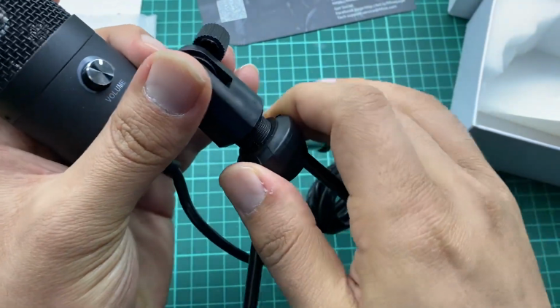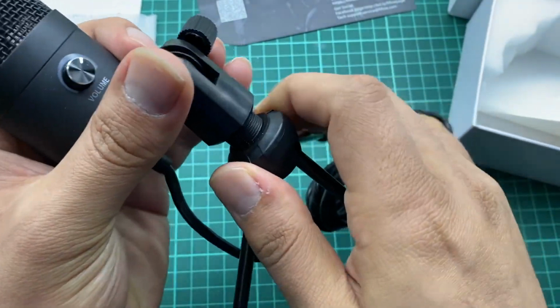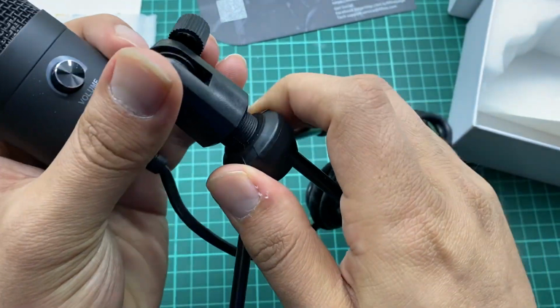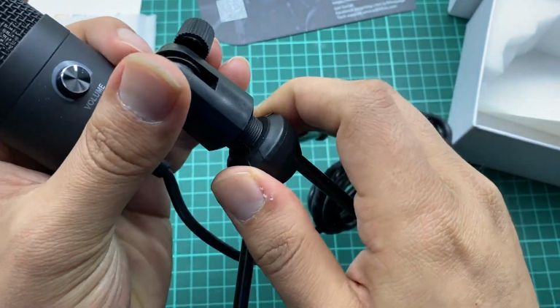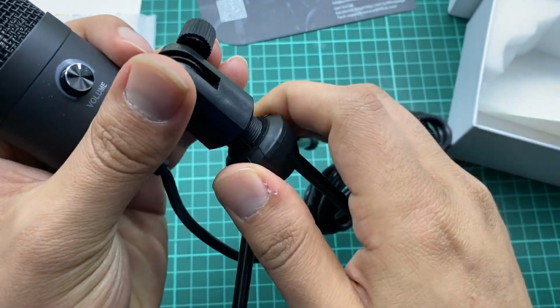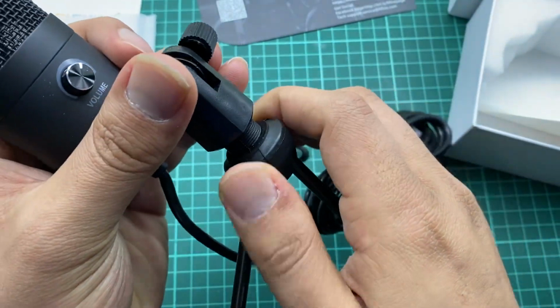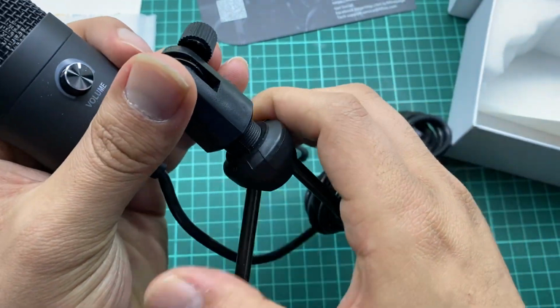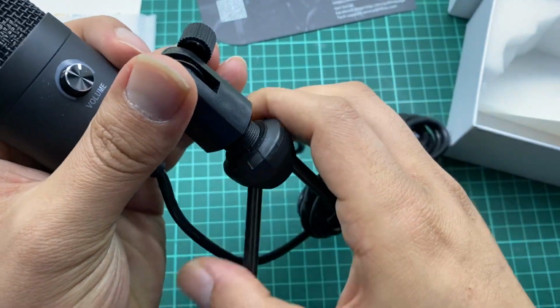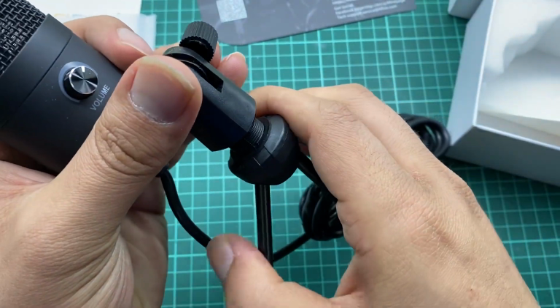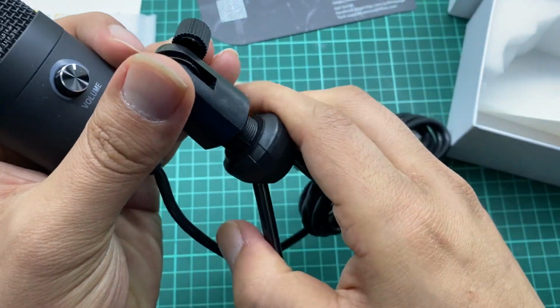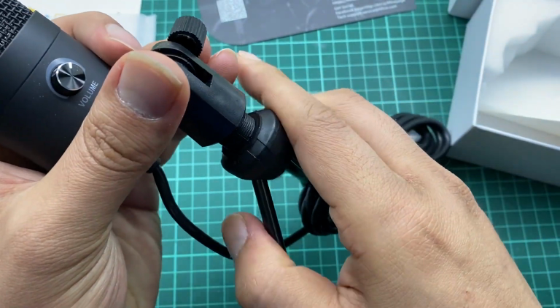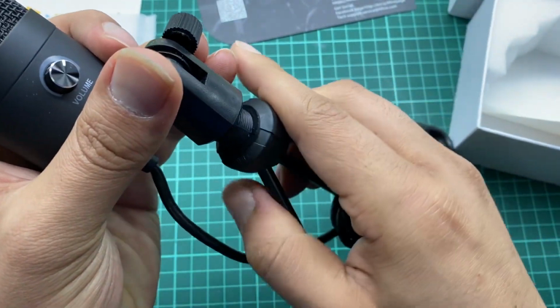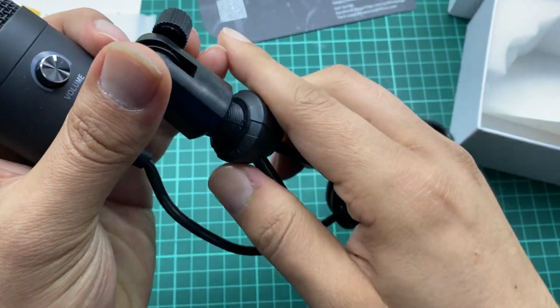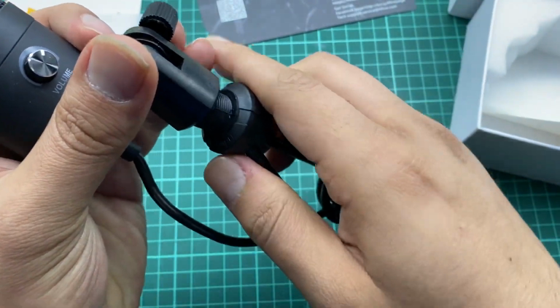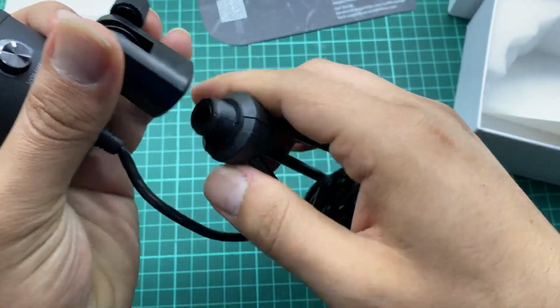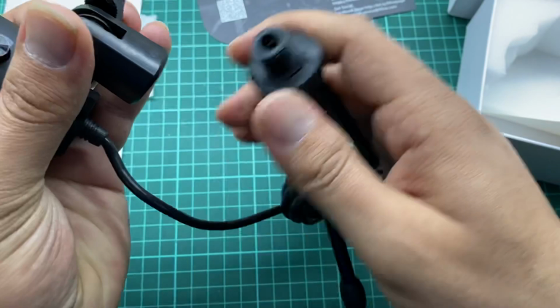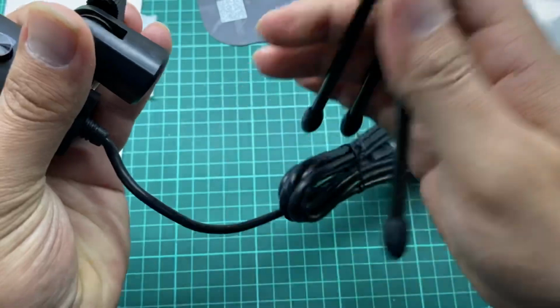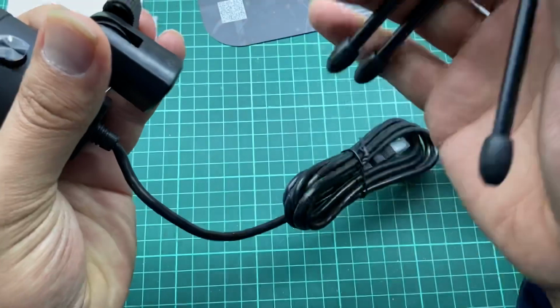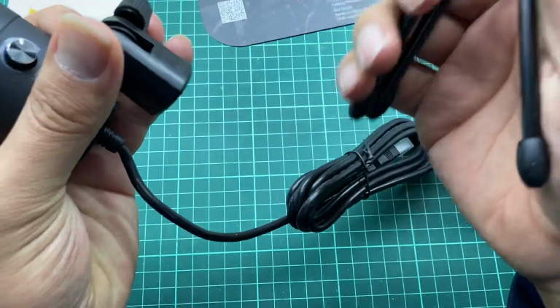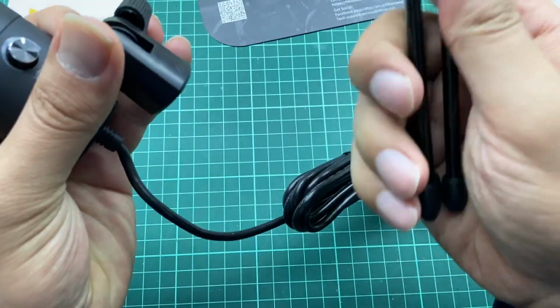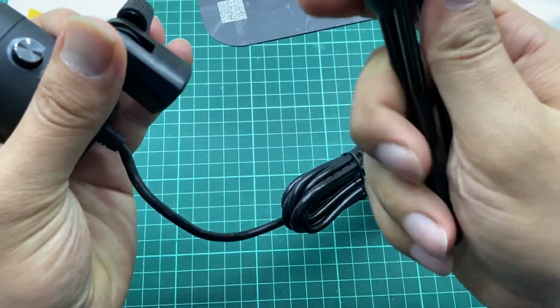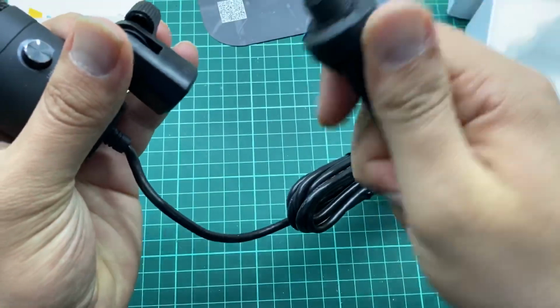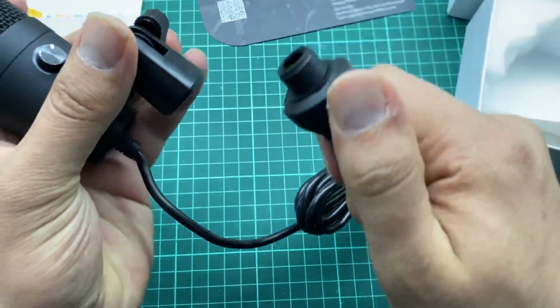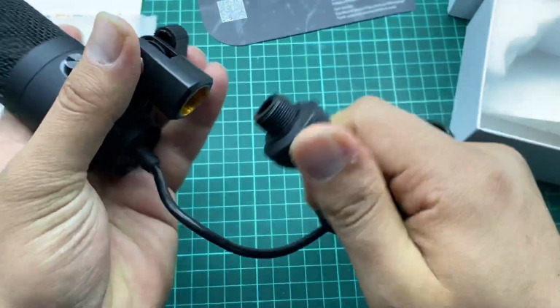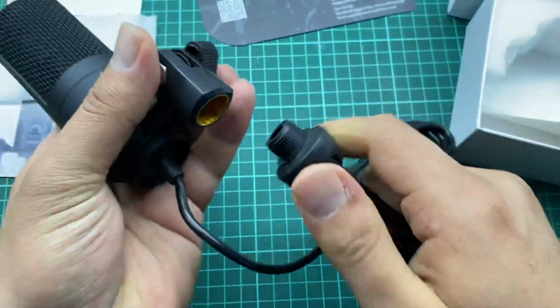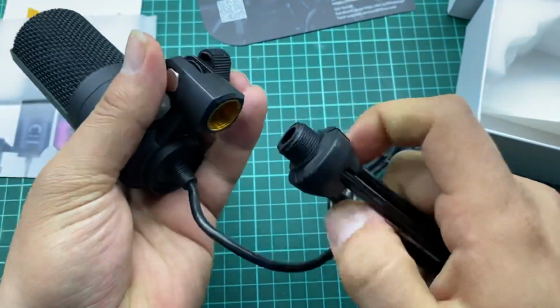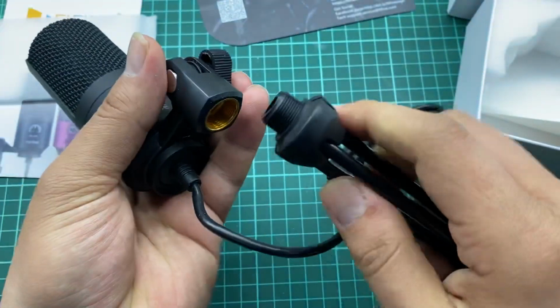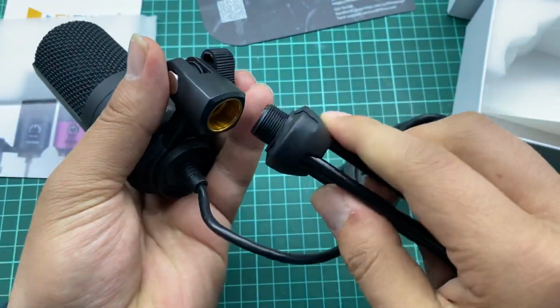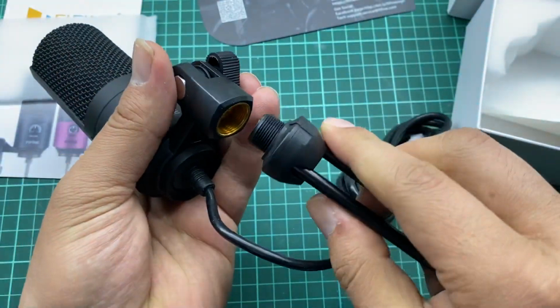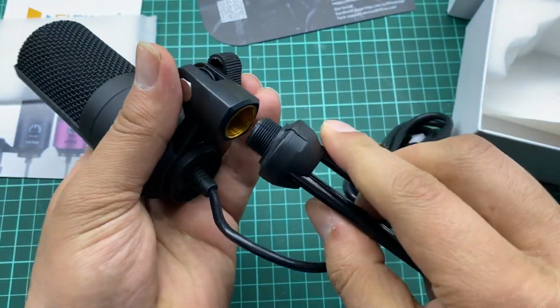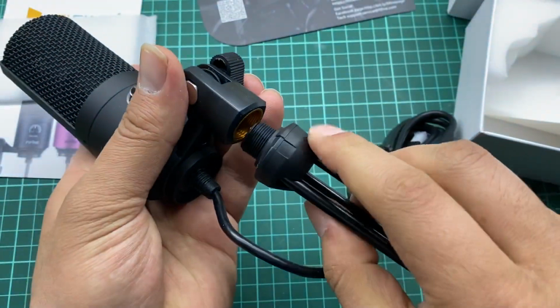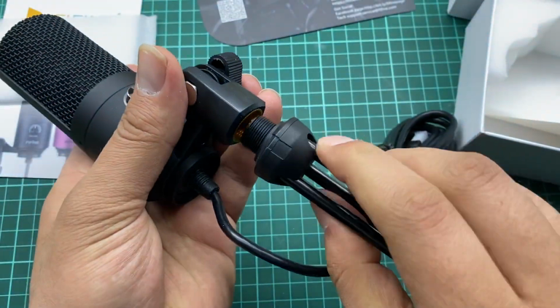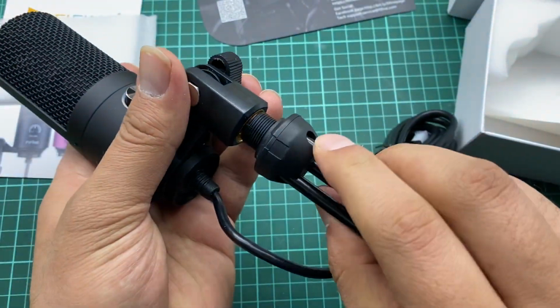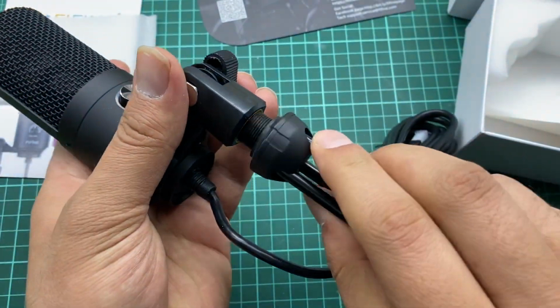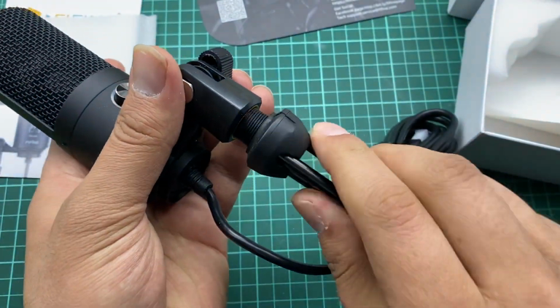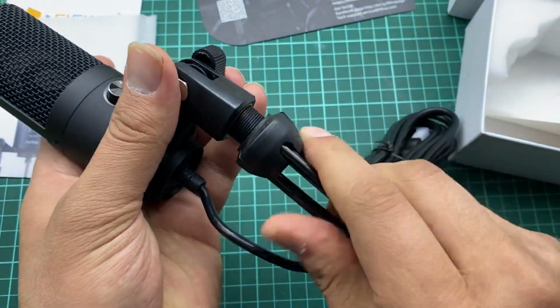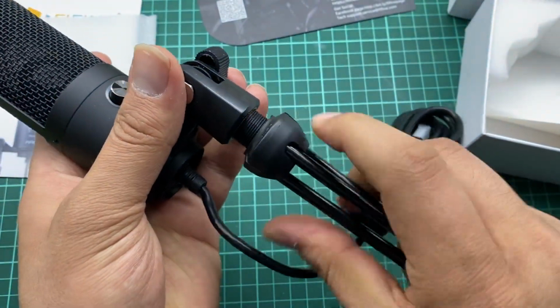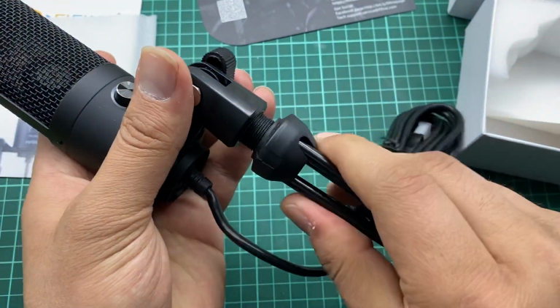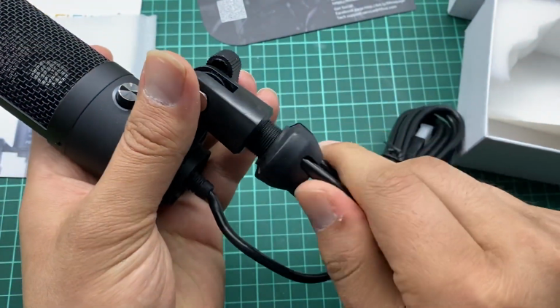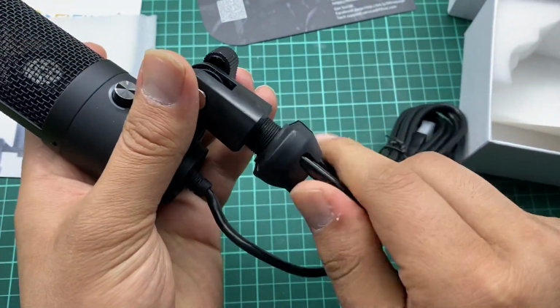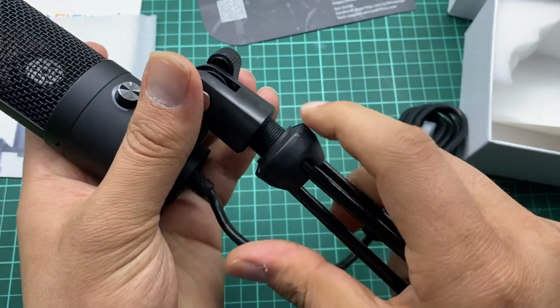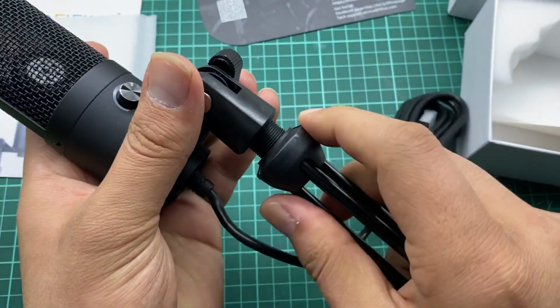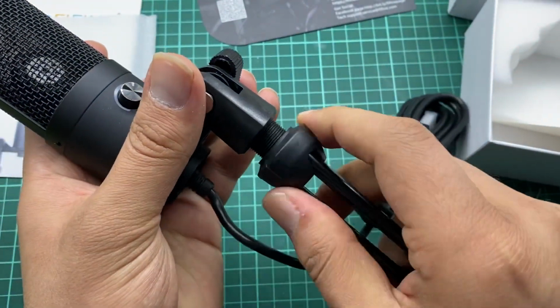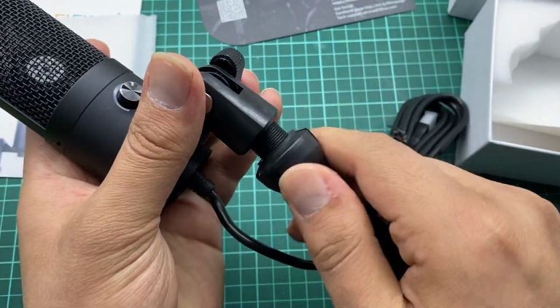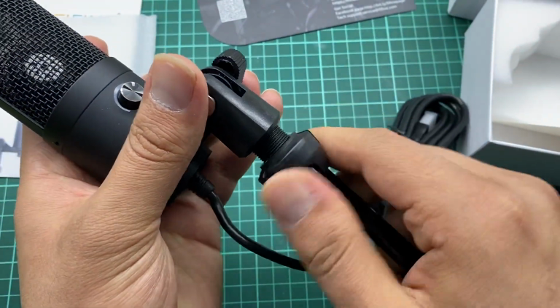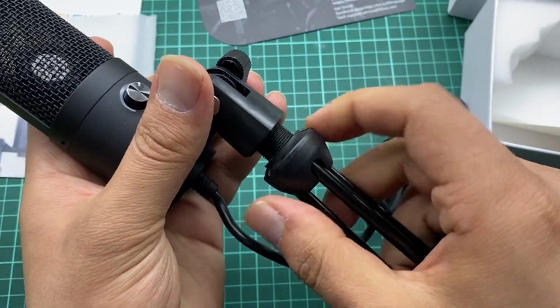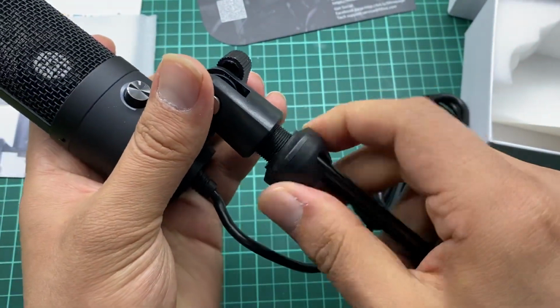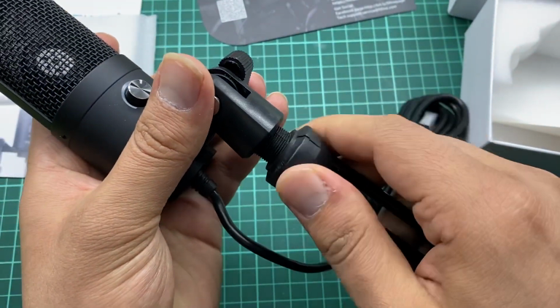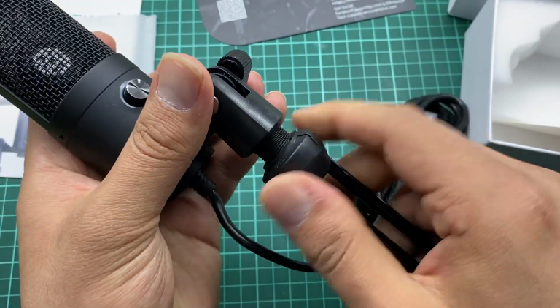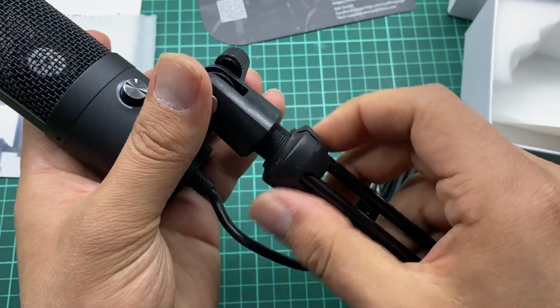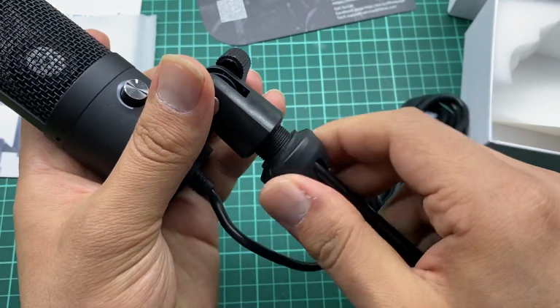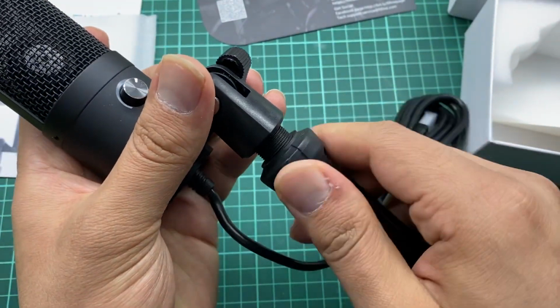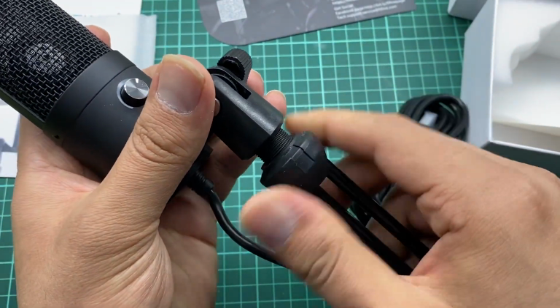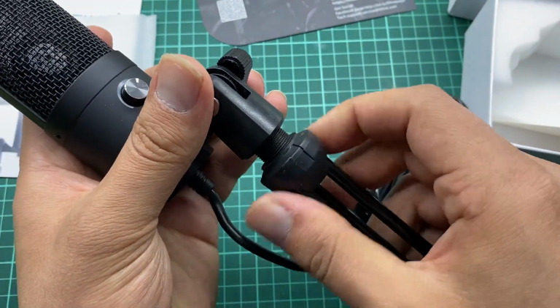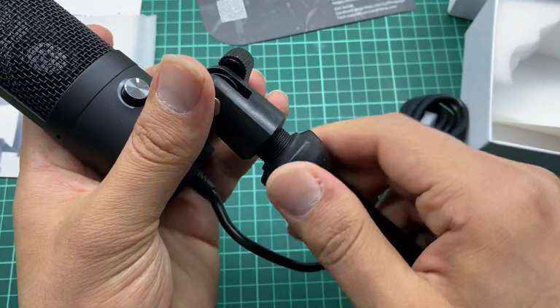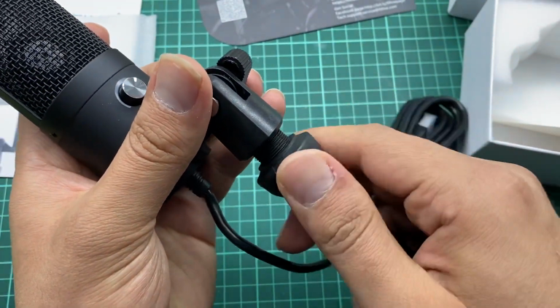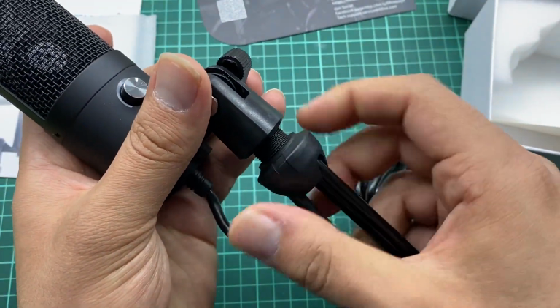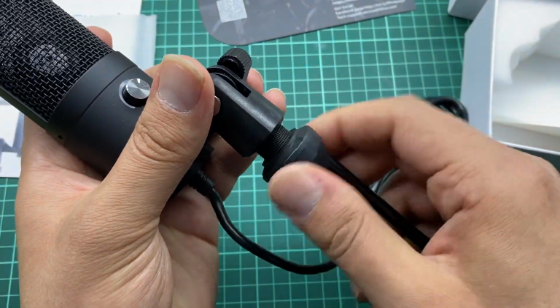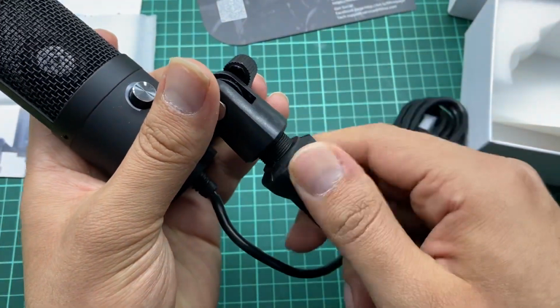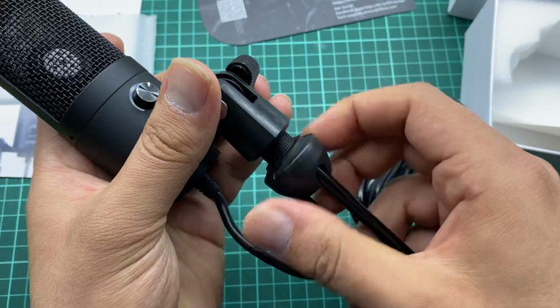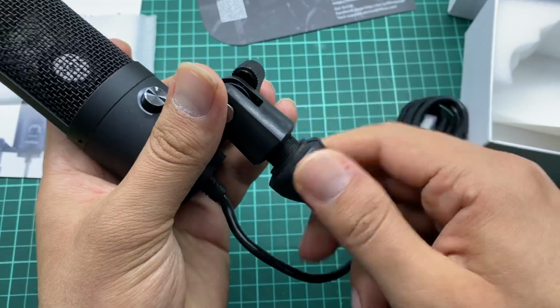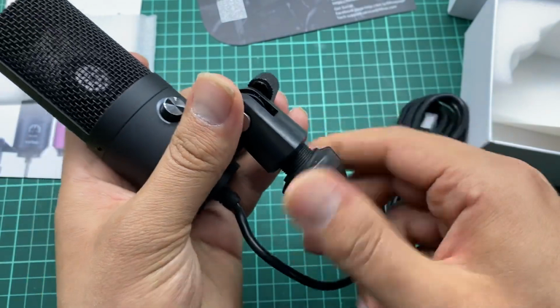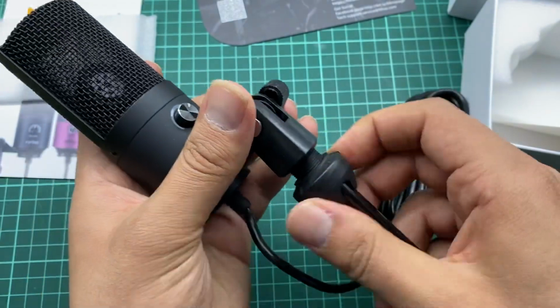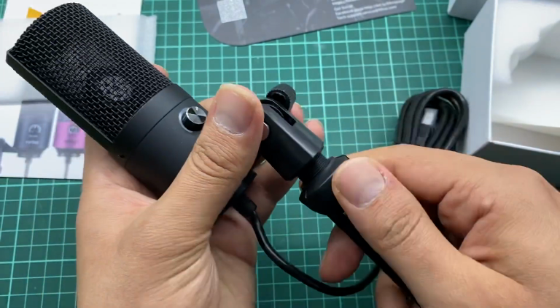This is the main area where you can attach the stand.